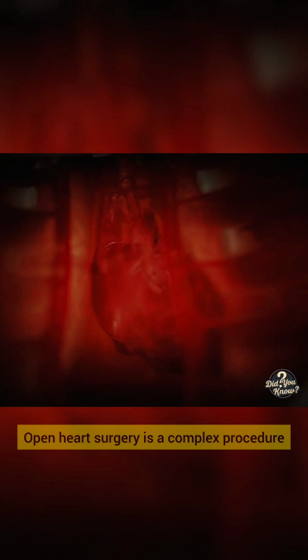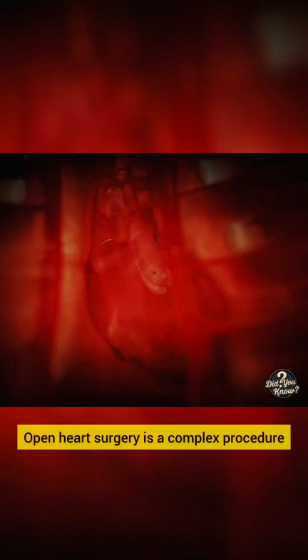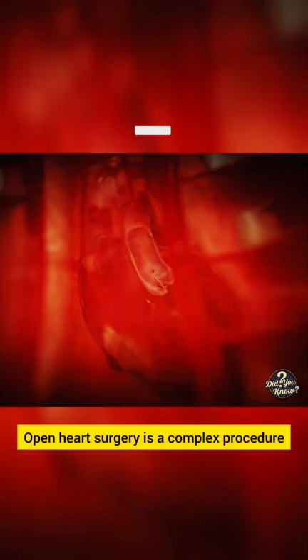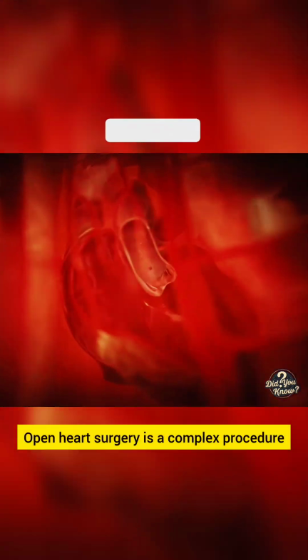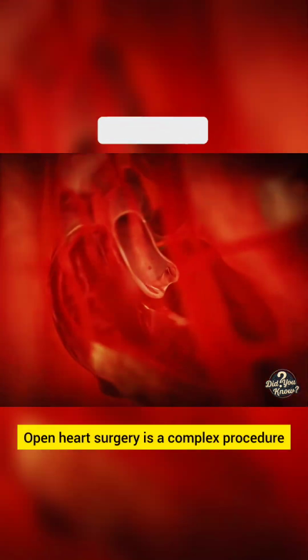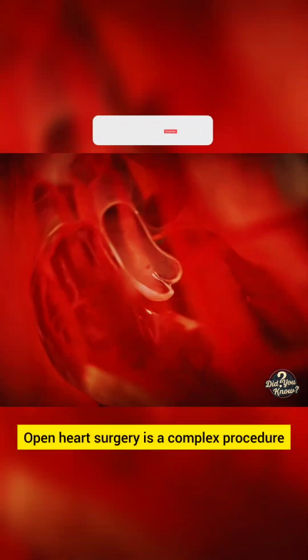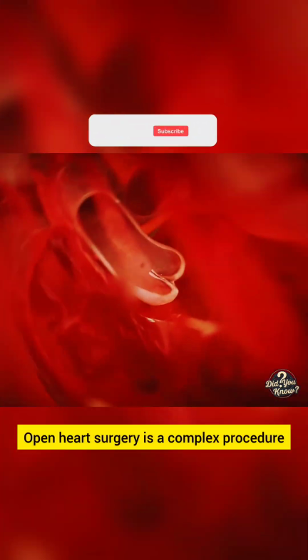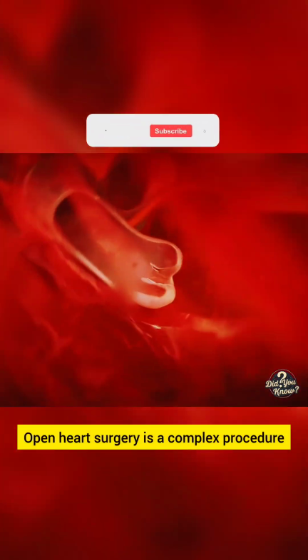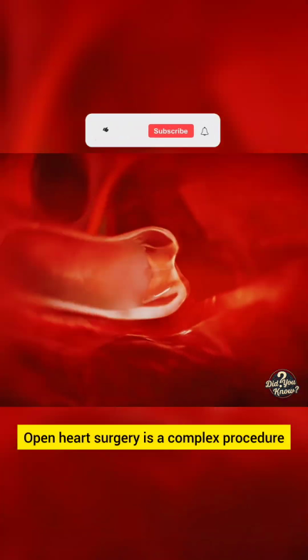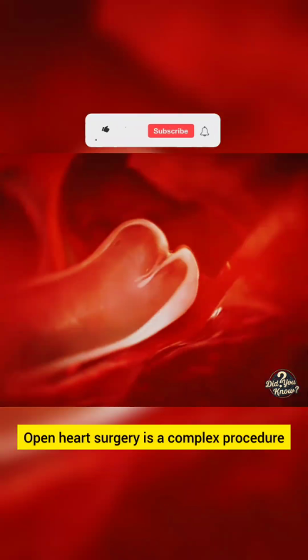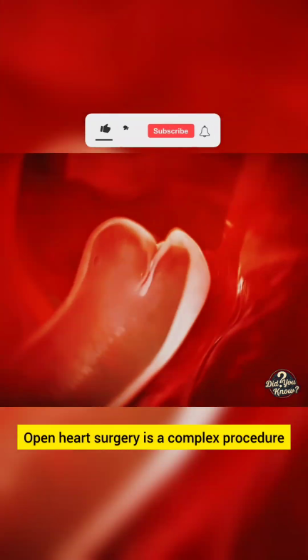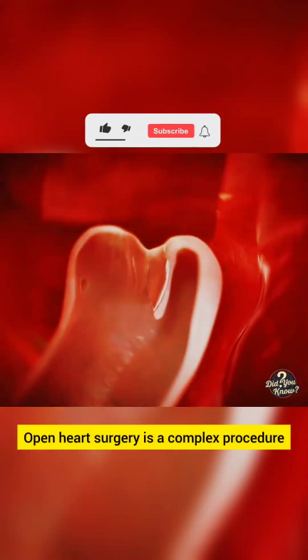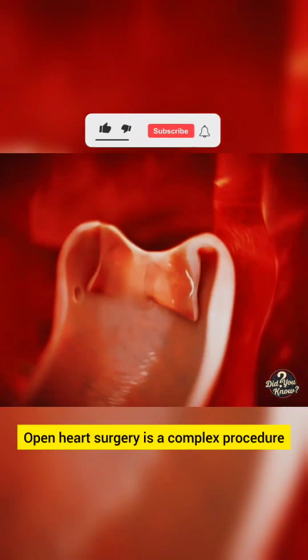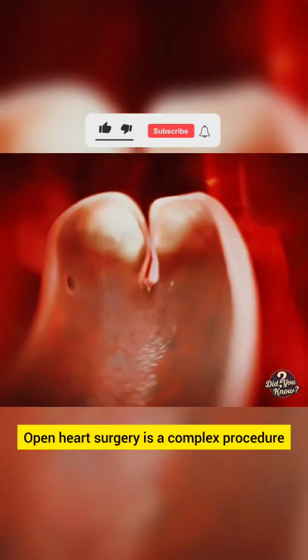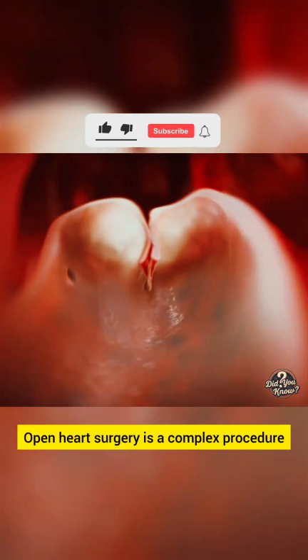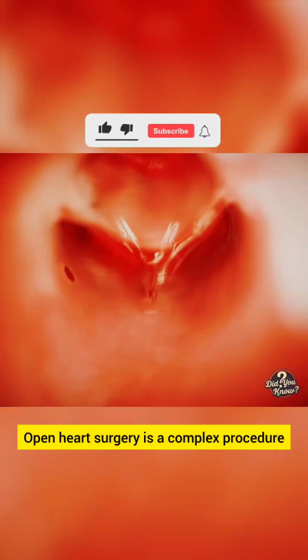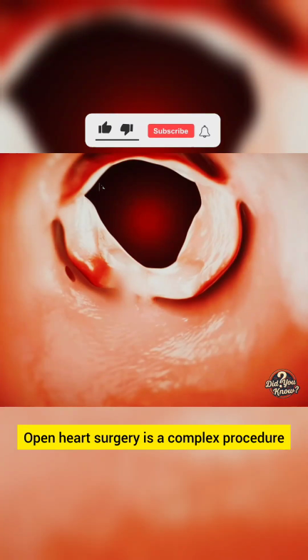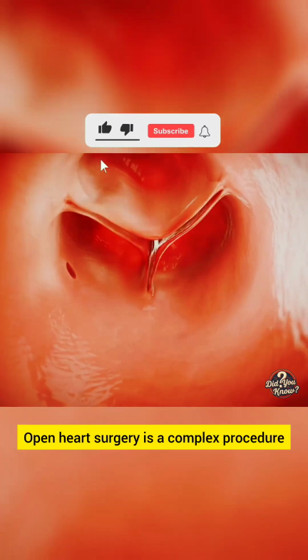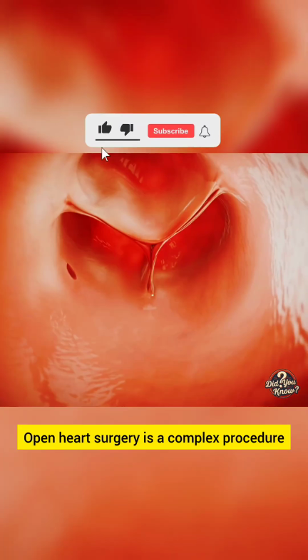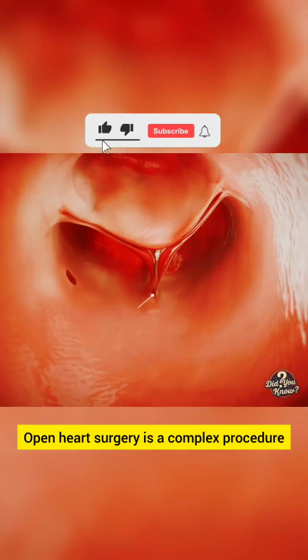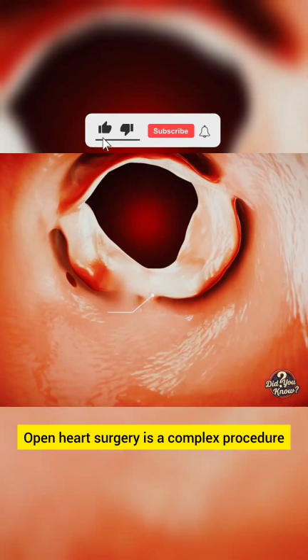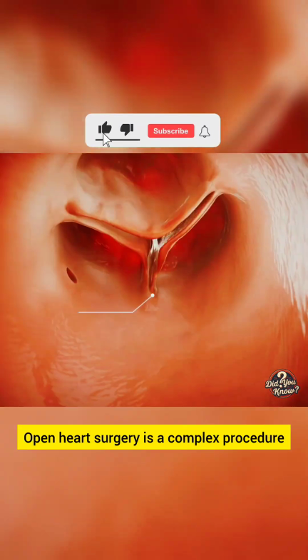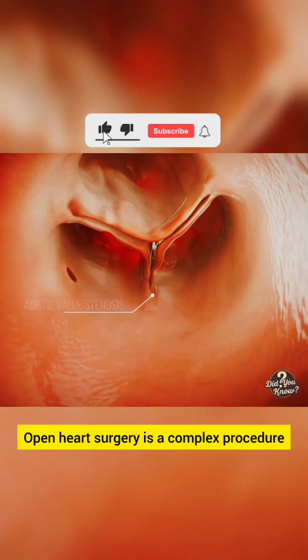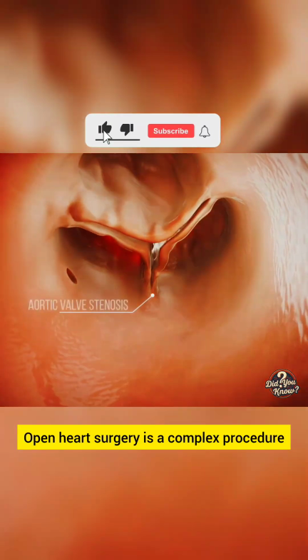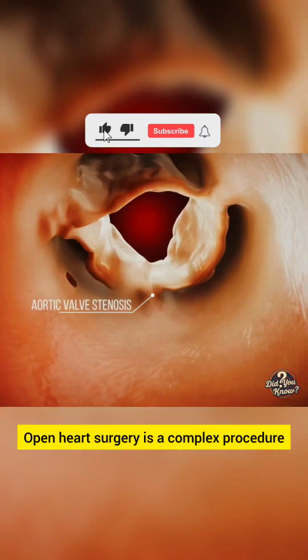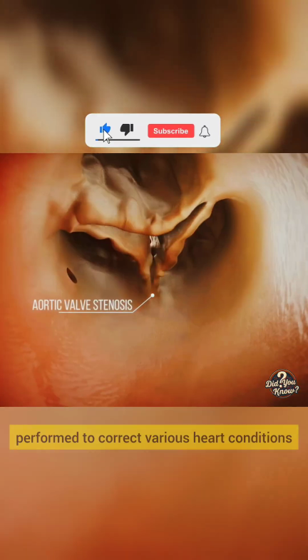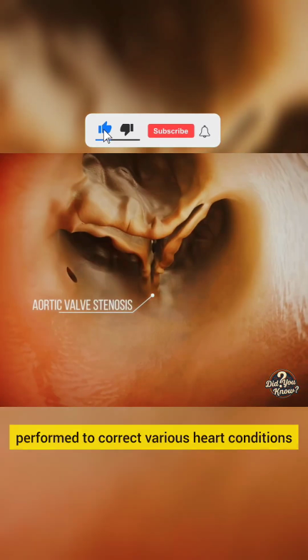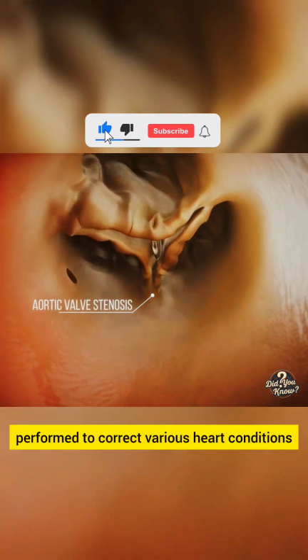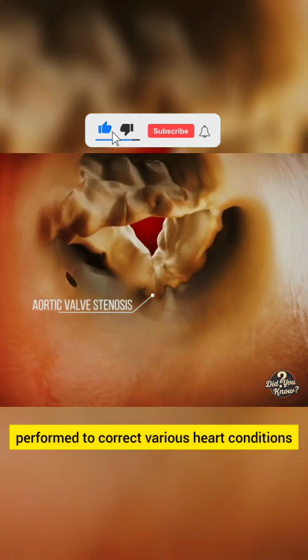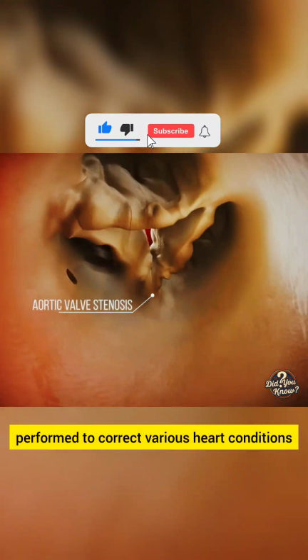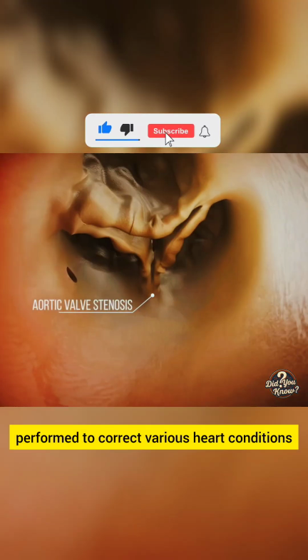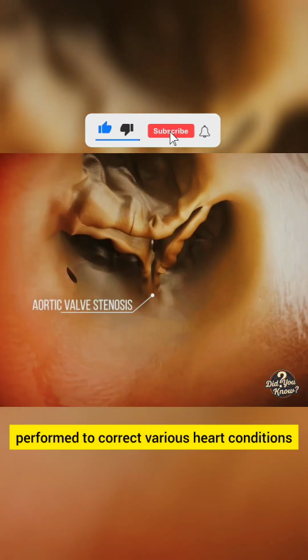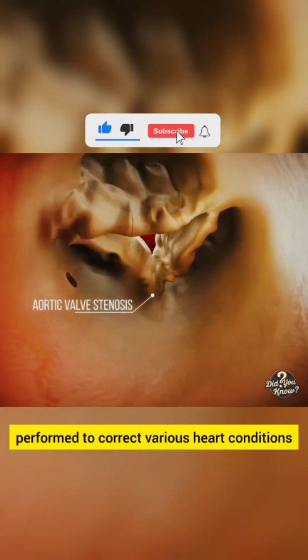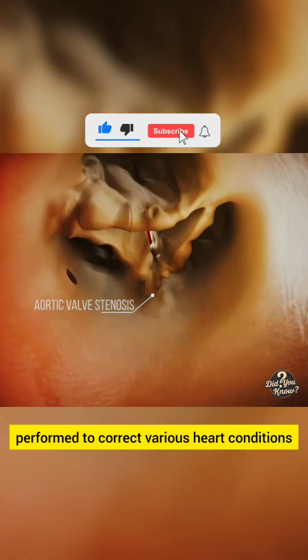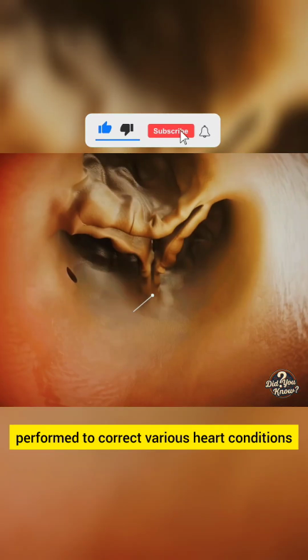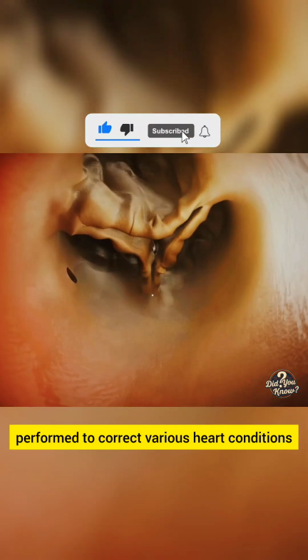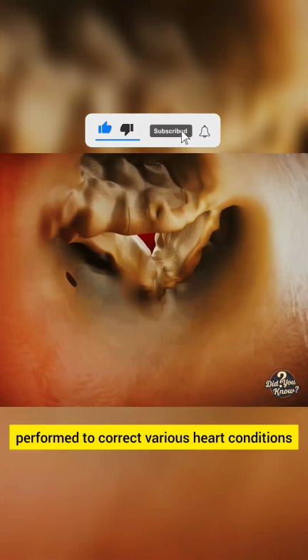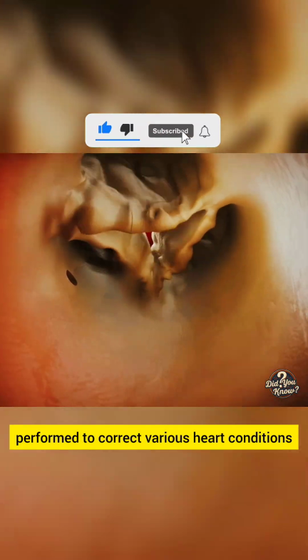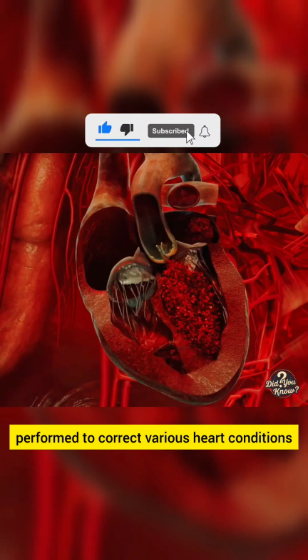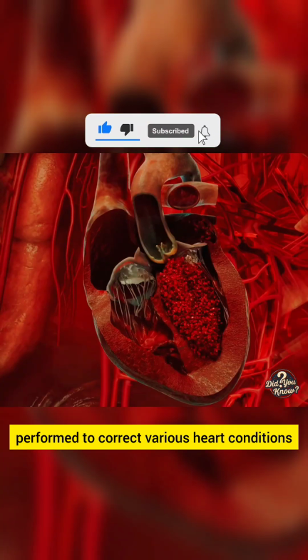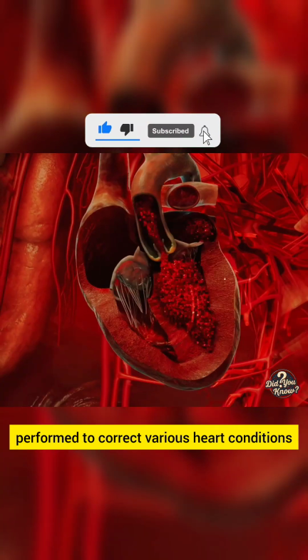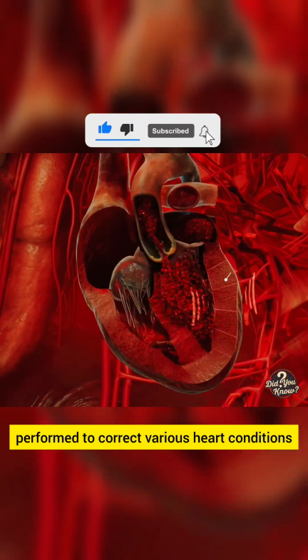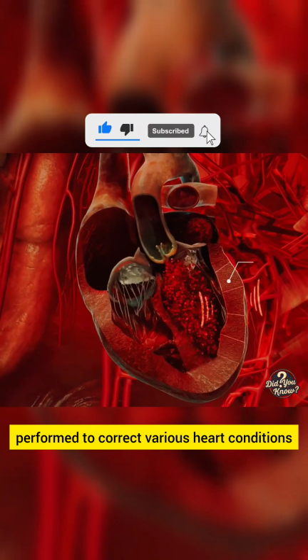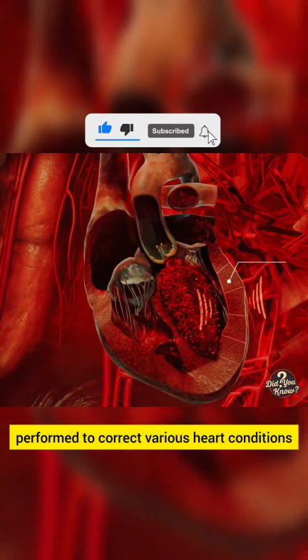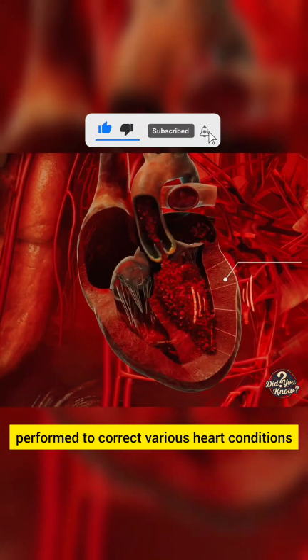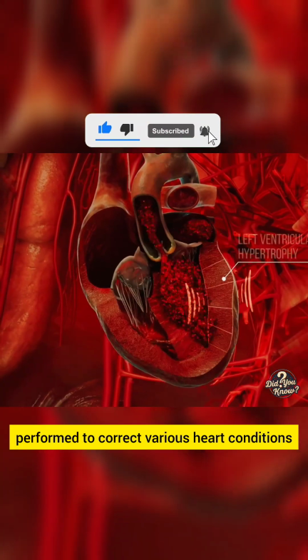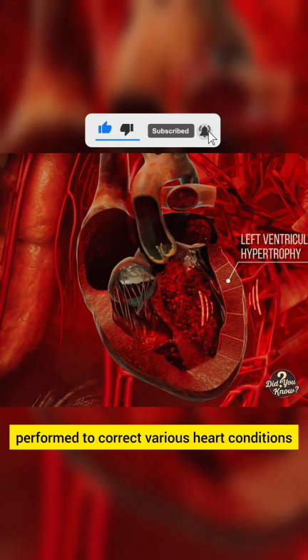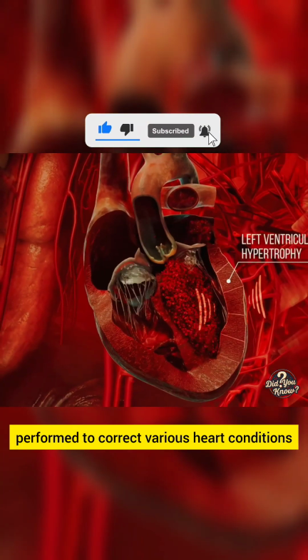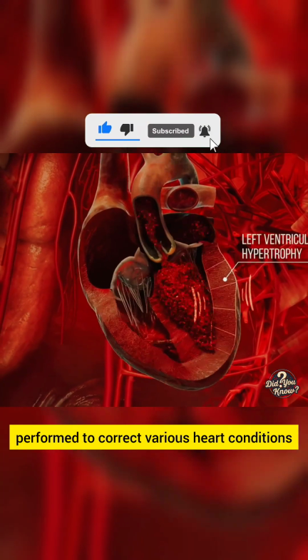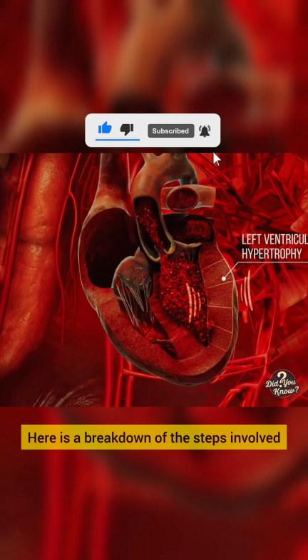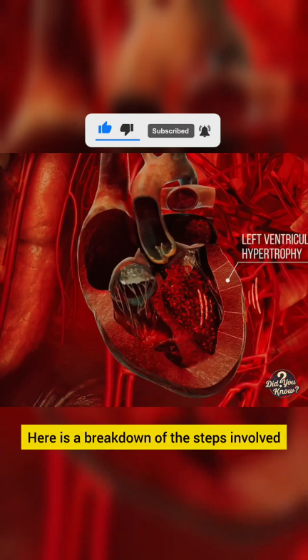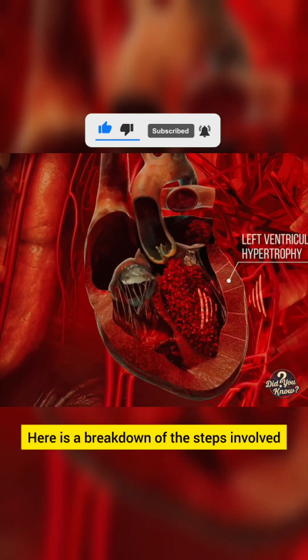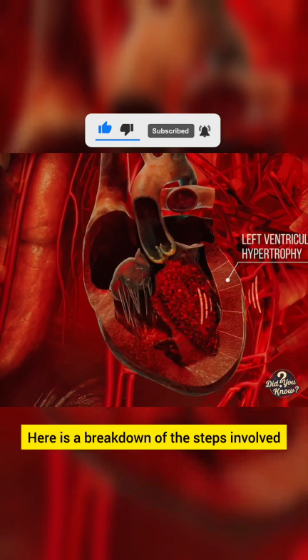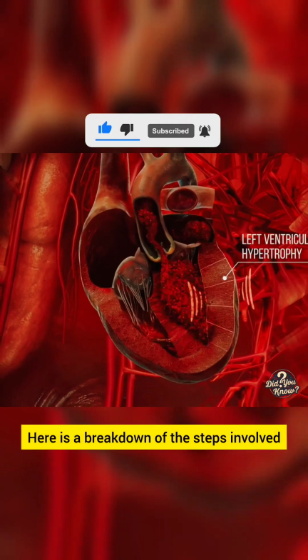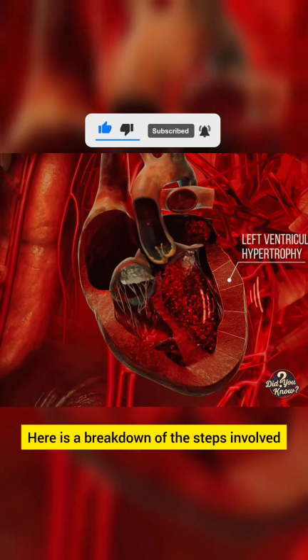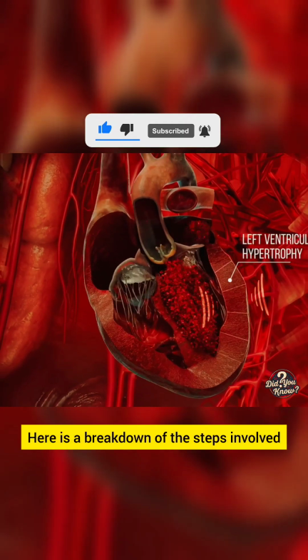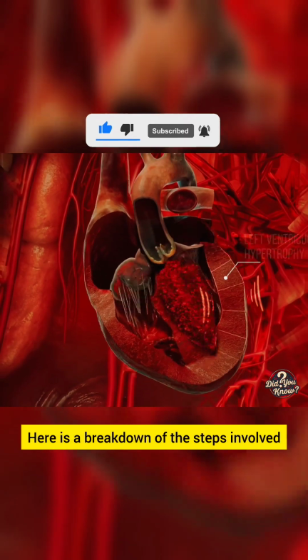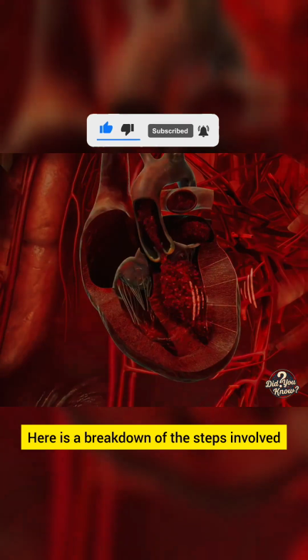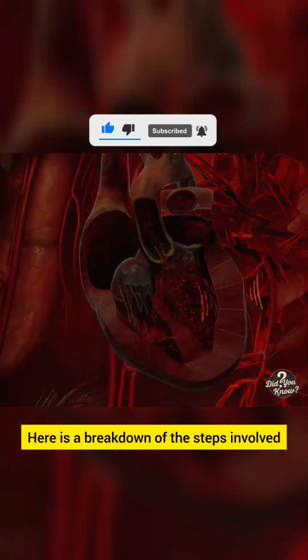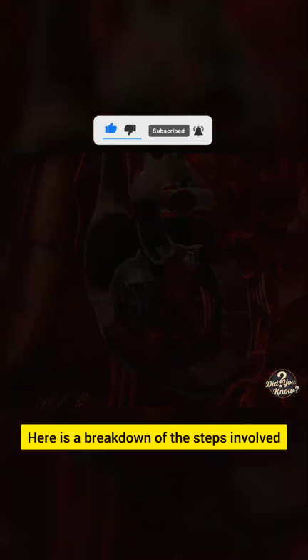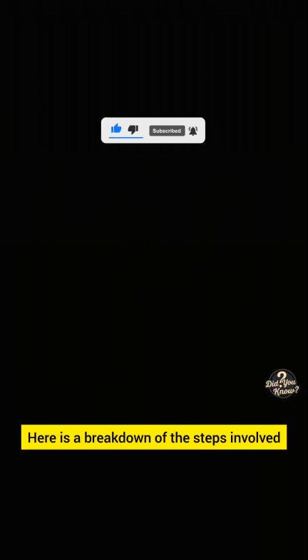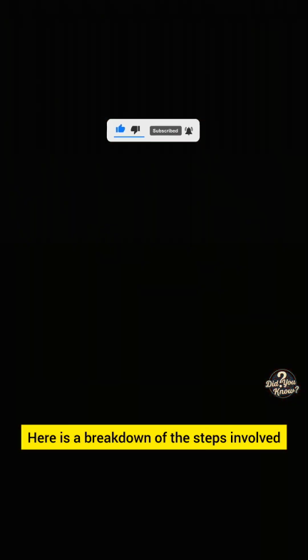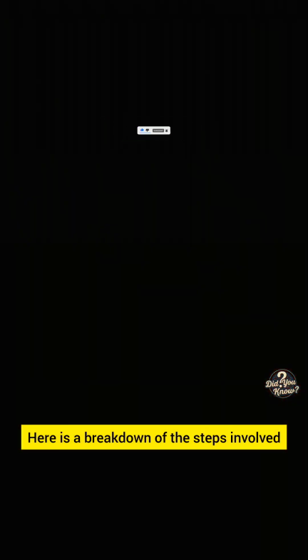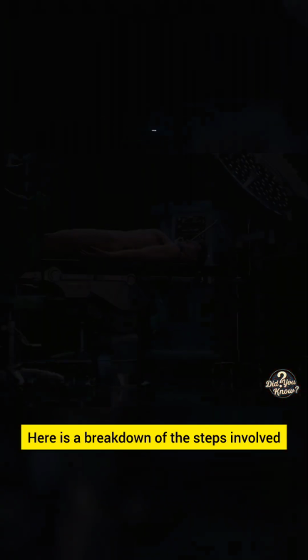Open heart surgery is a complex procedure performed to correct various heart conditions. Here is a breakdown of the steps involved.